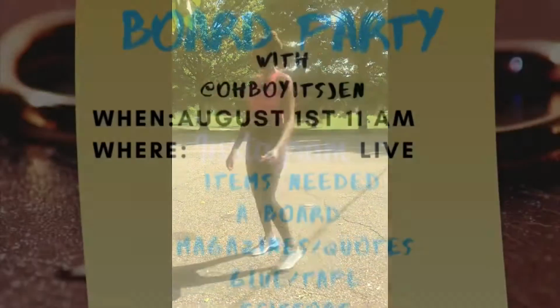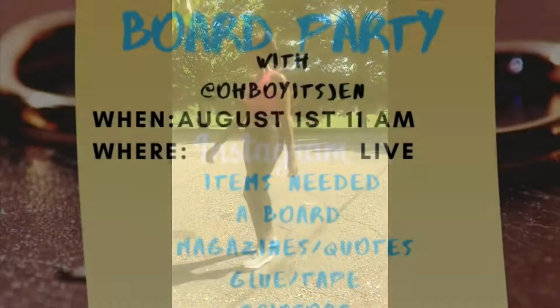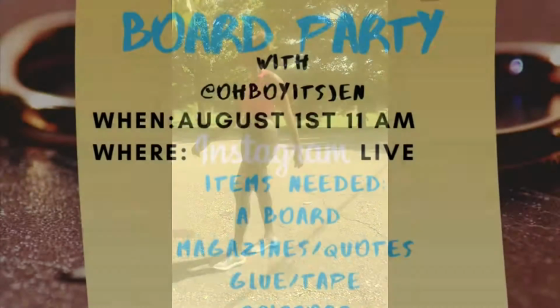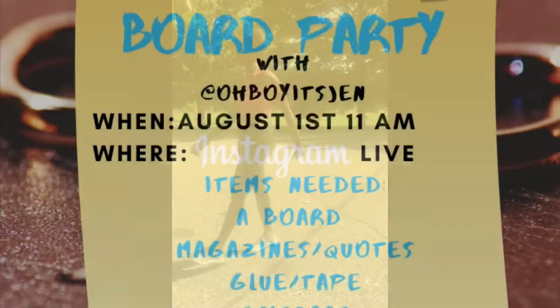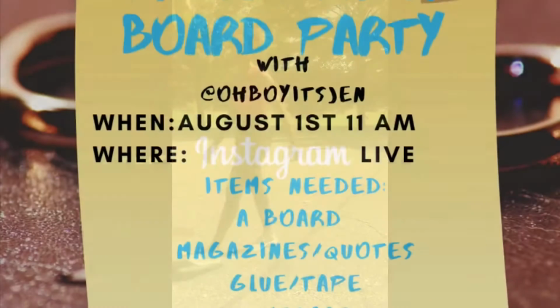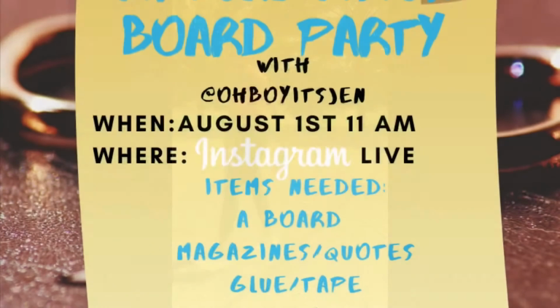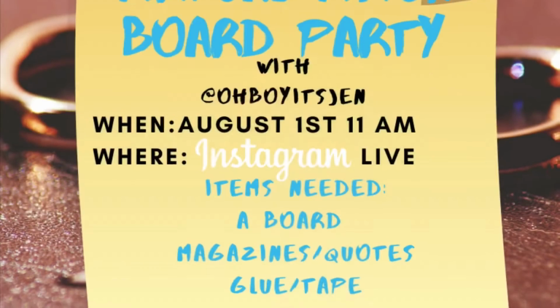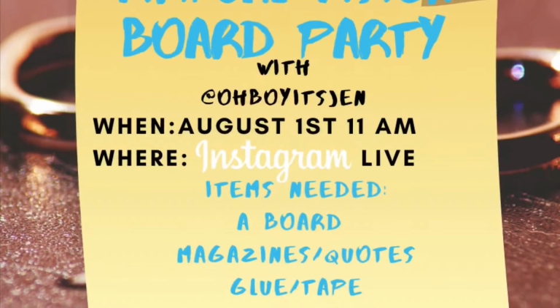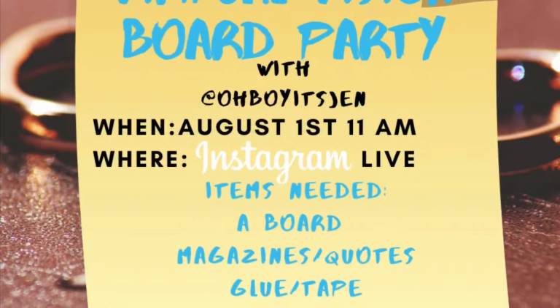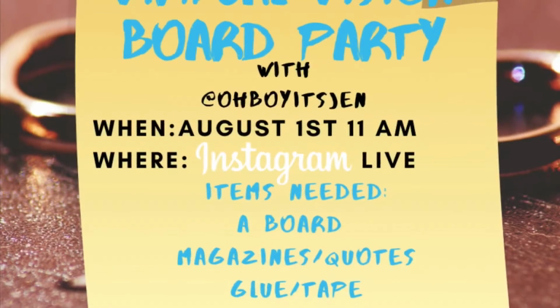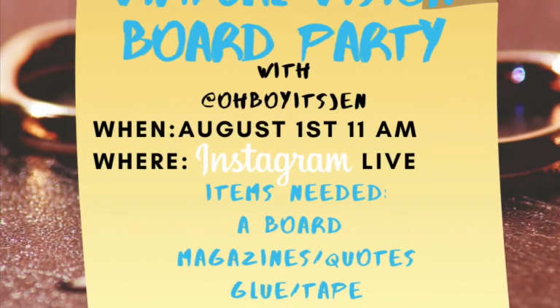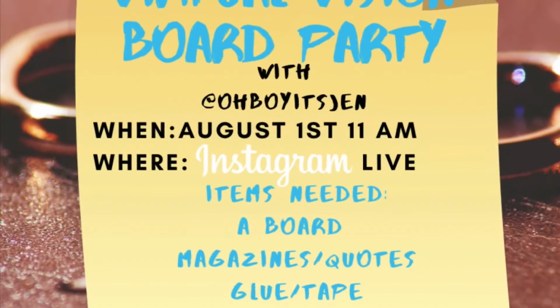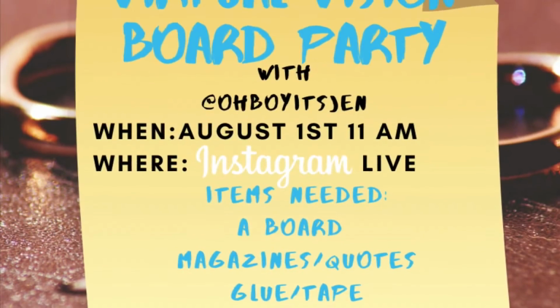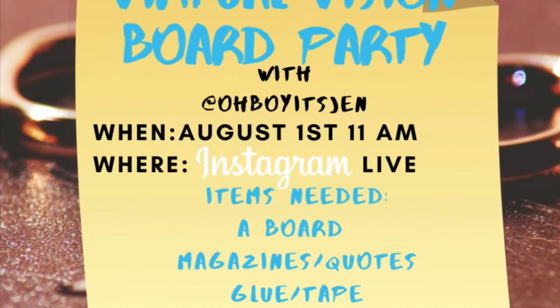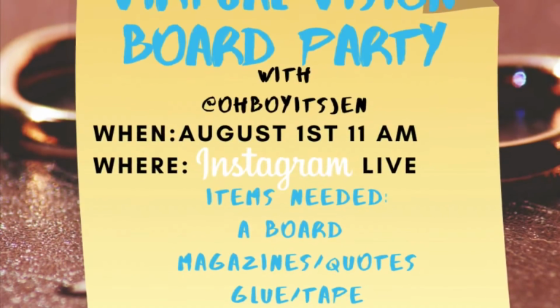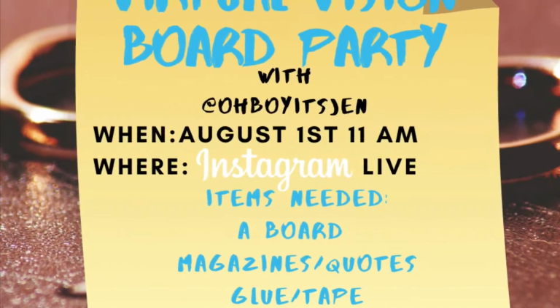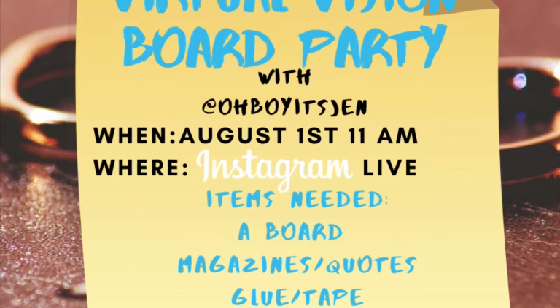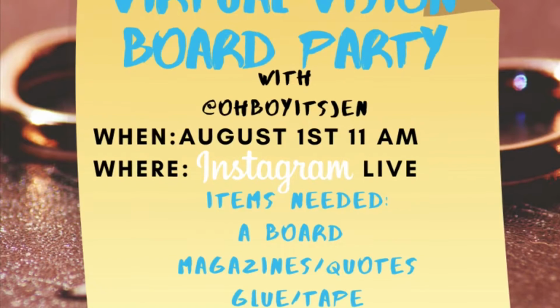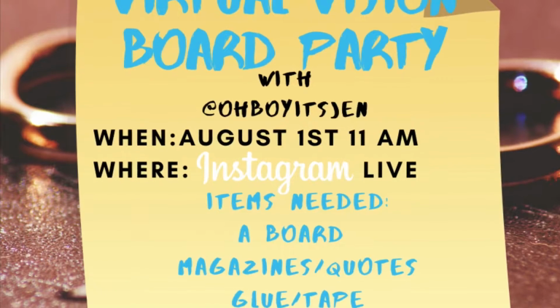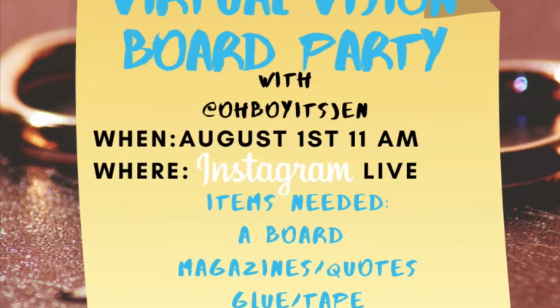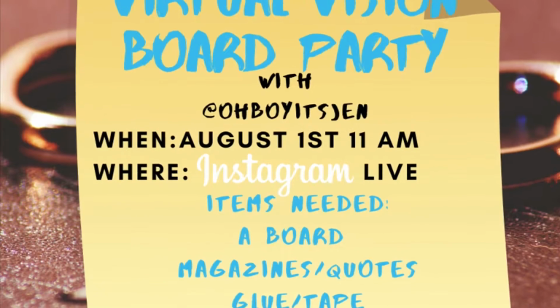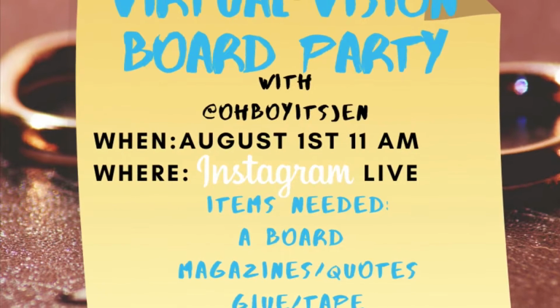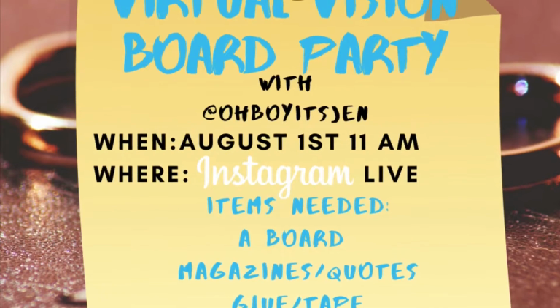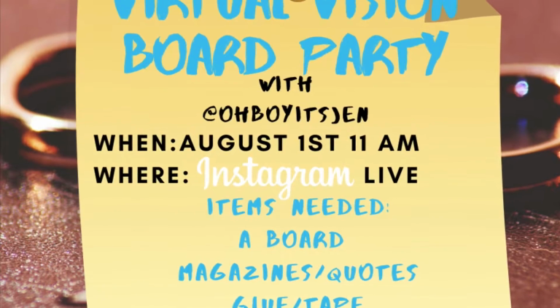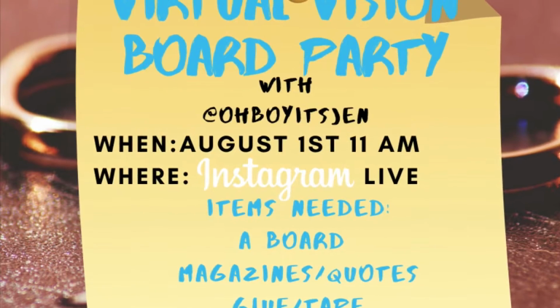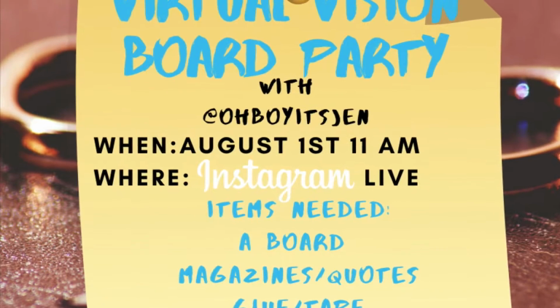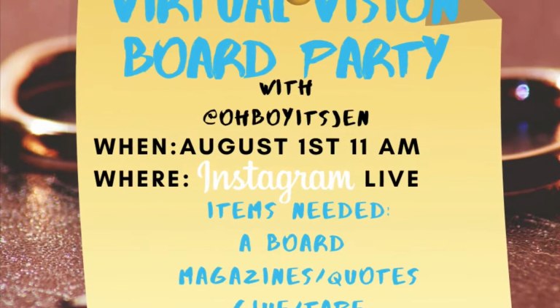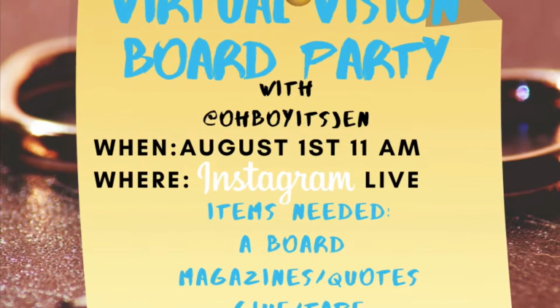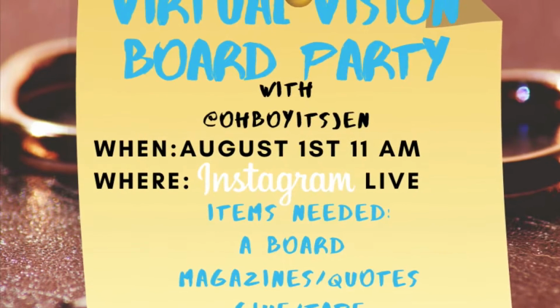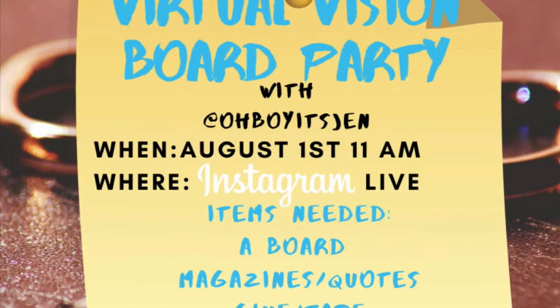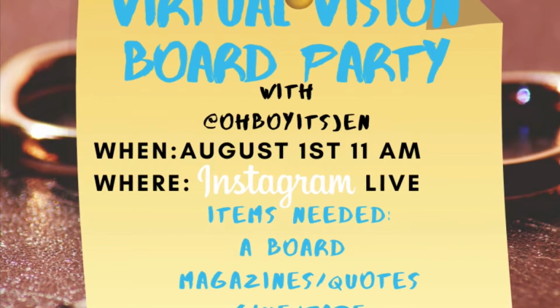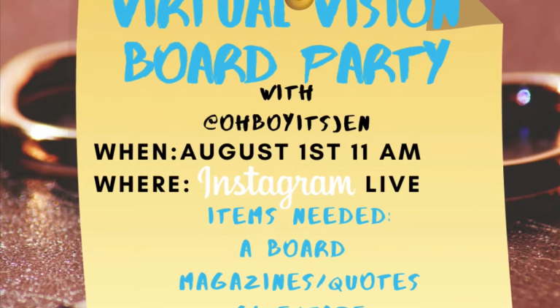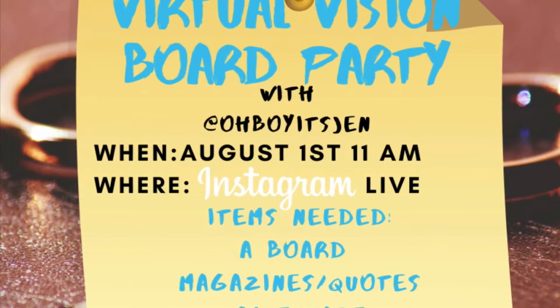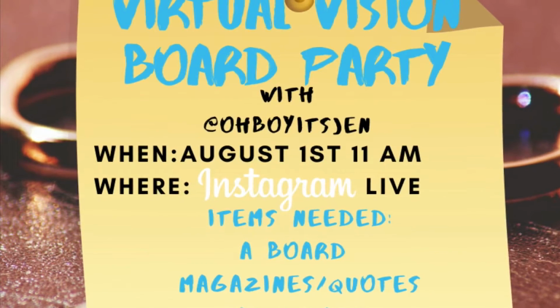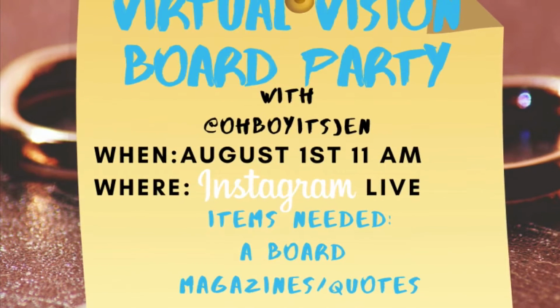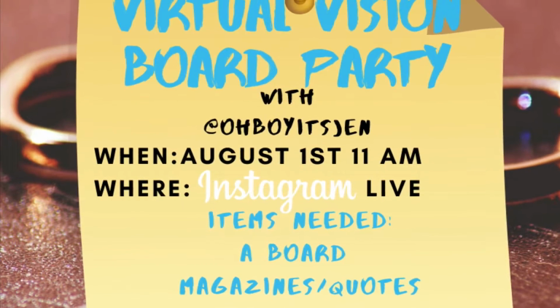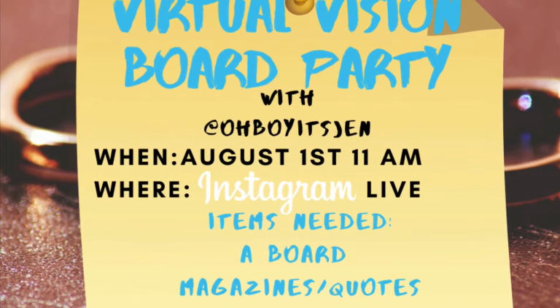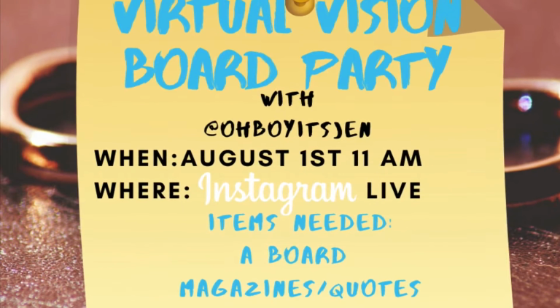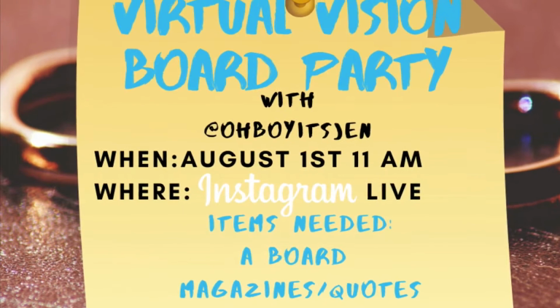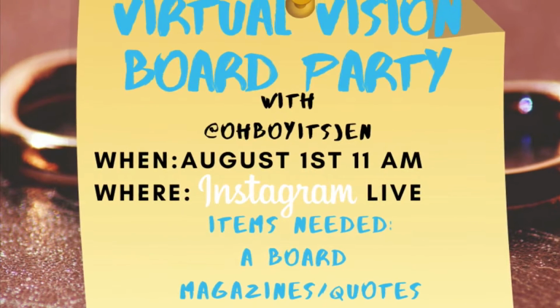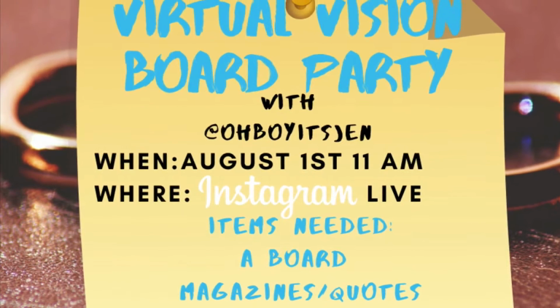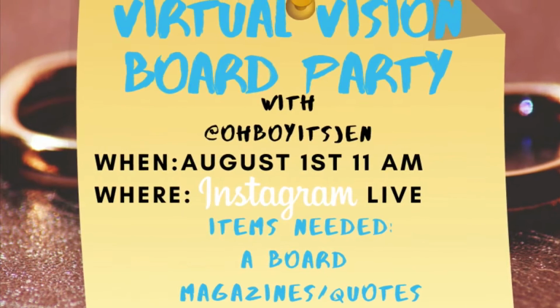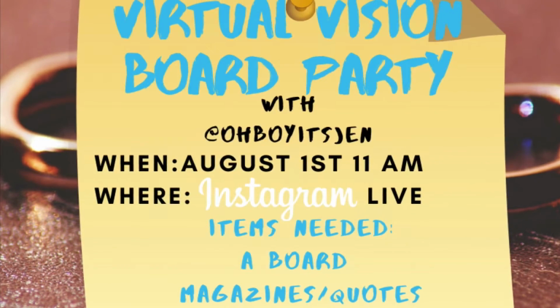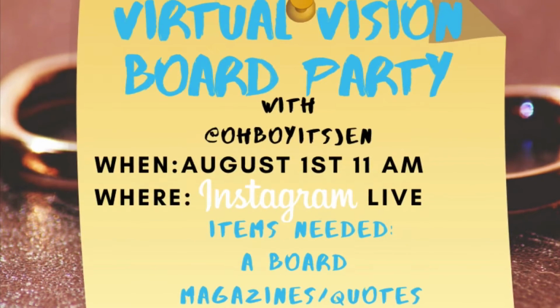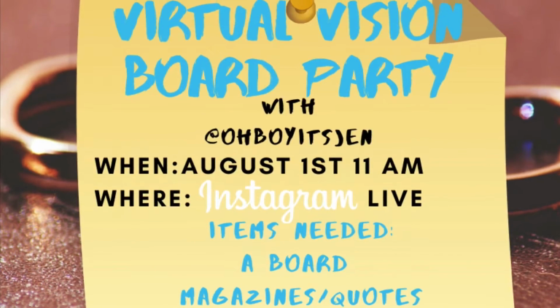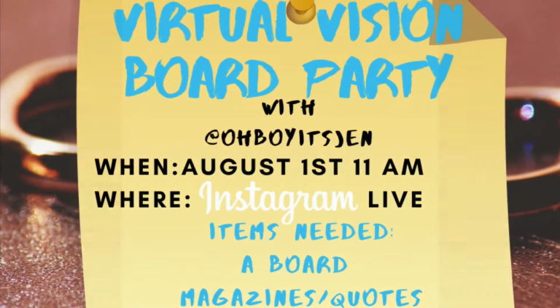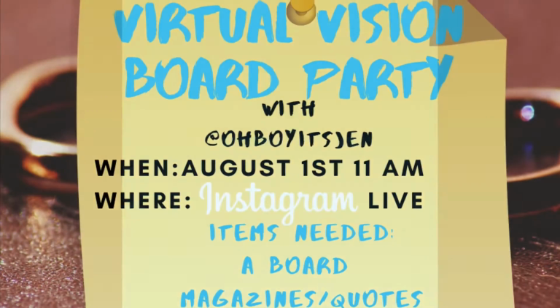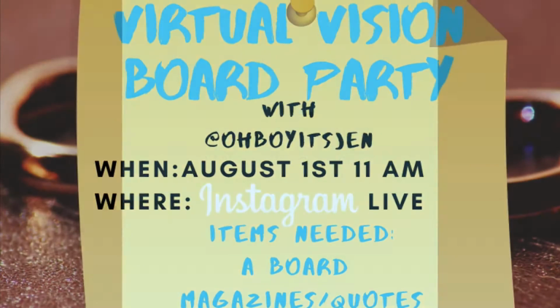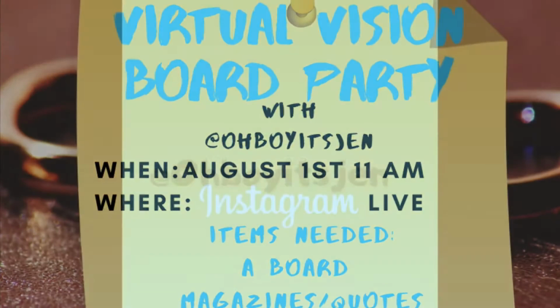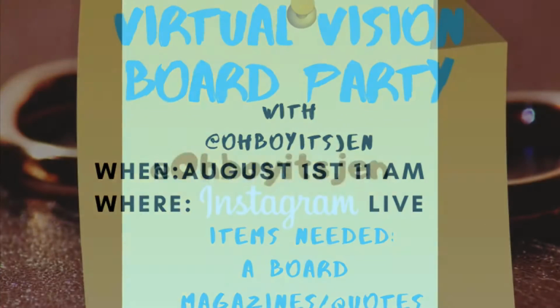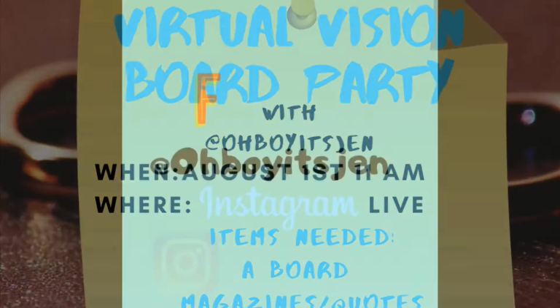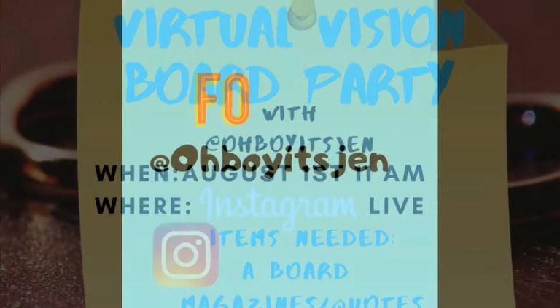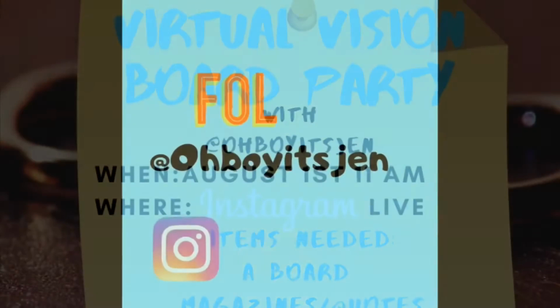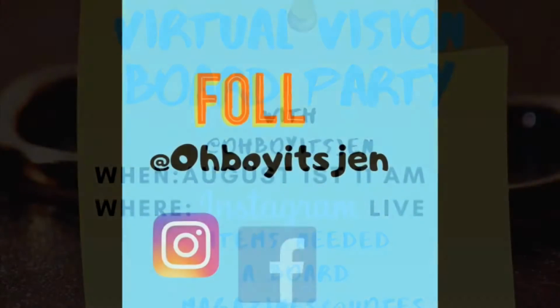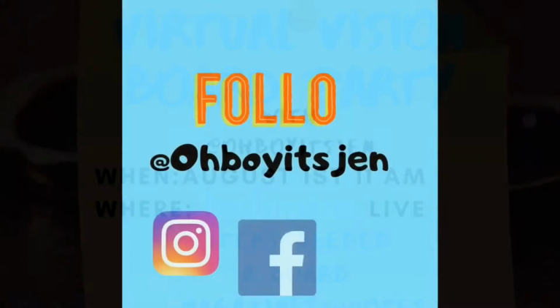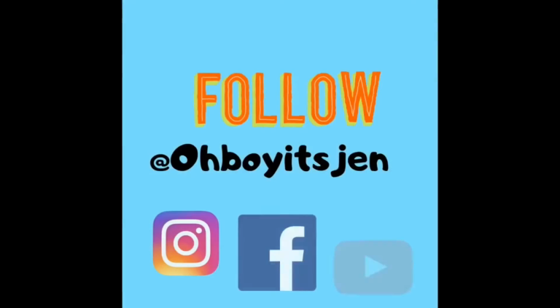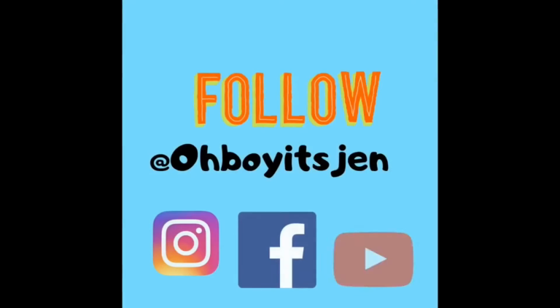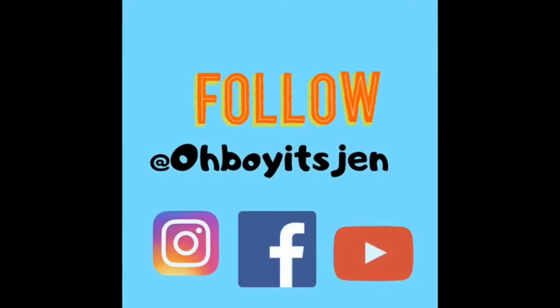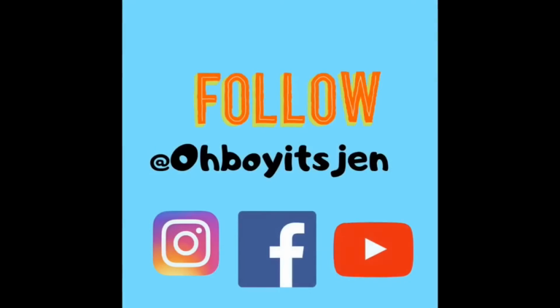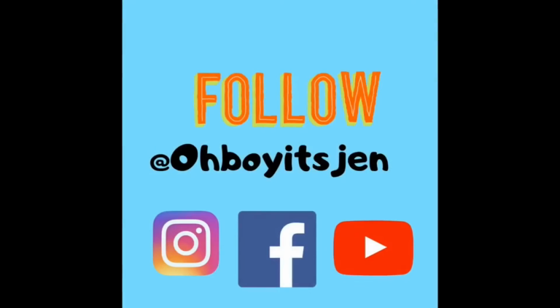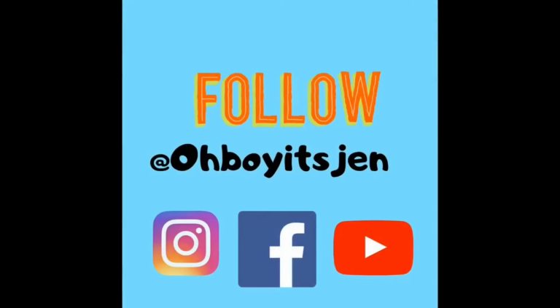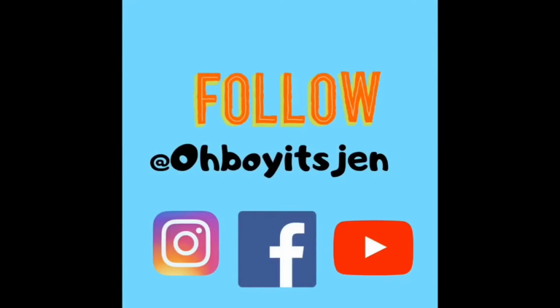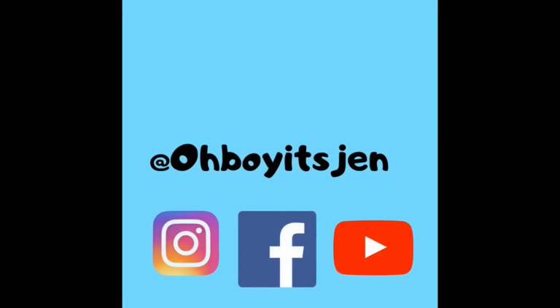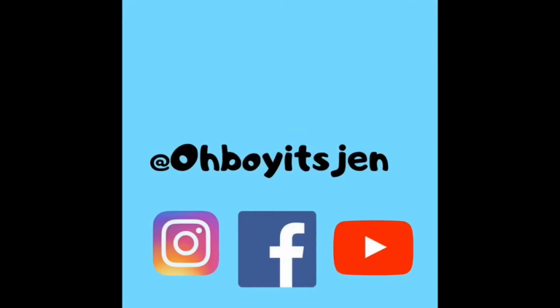Thank you guys so much for watching. If you have not subscribed, please subscribe, give this video a thumbs up, and I'll see you guys next Friday. Bye!